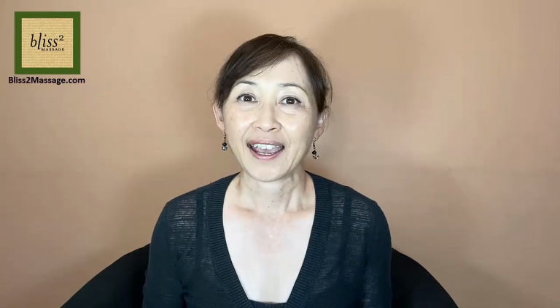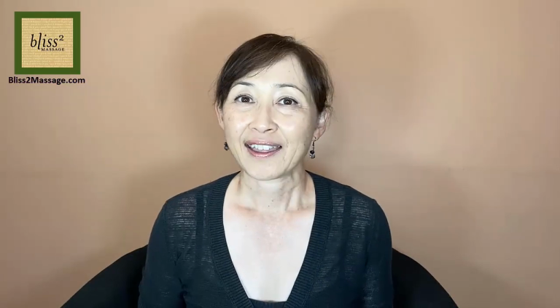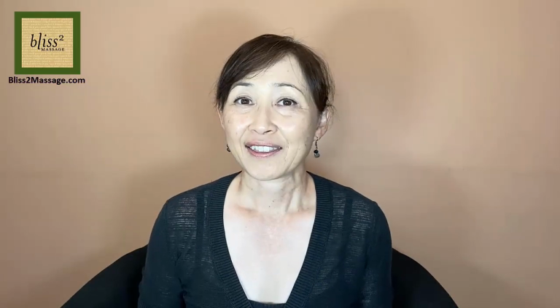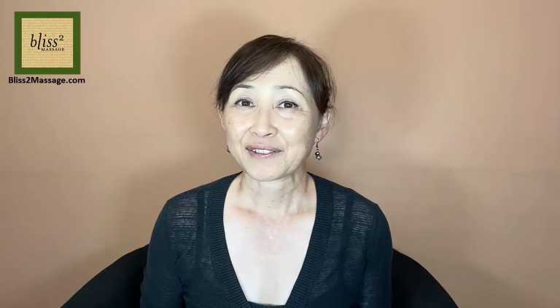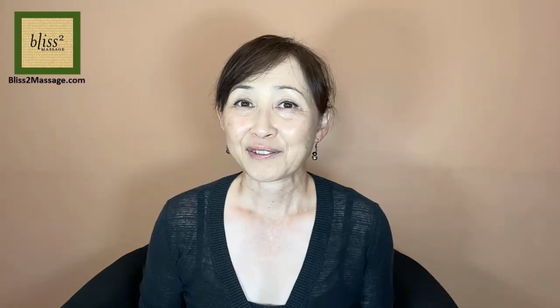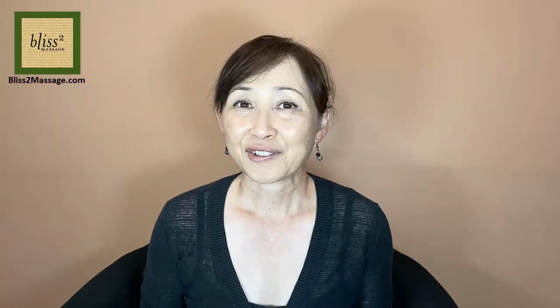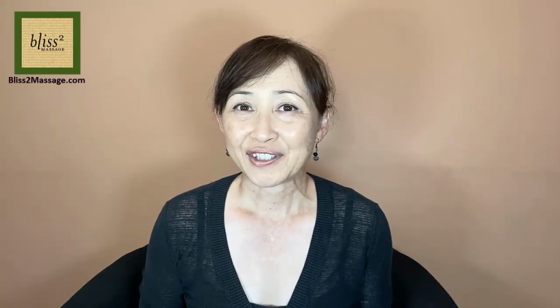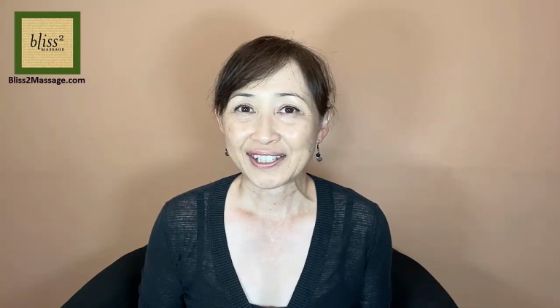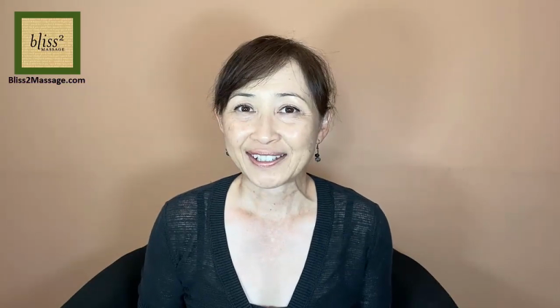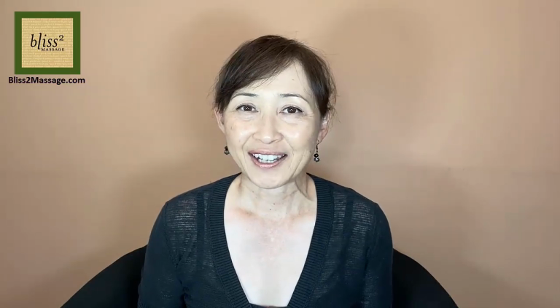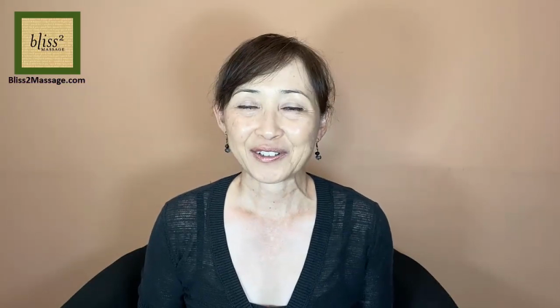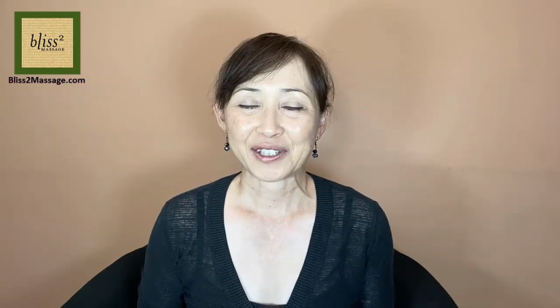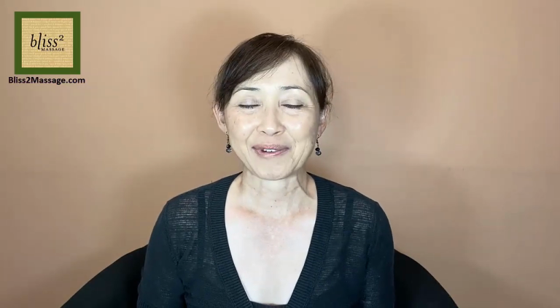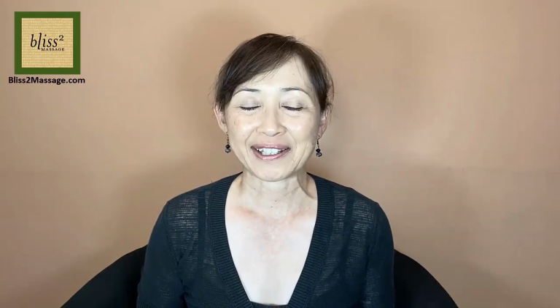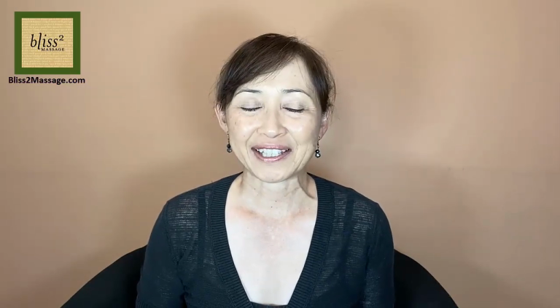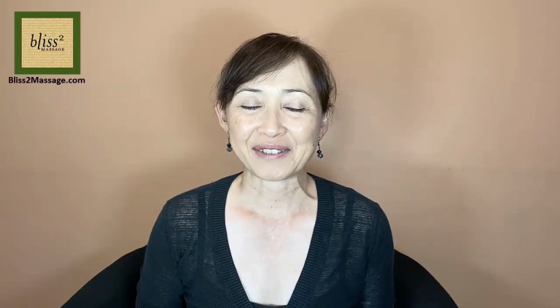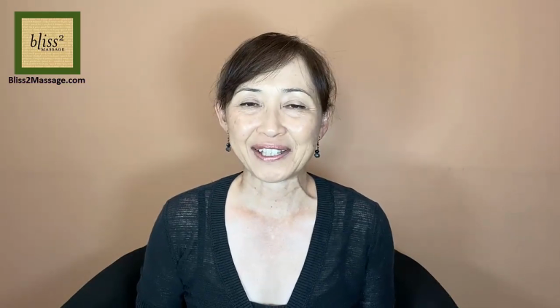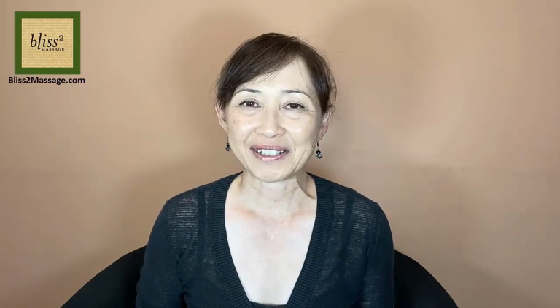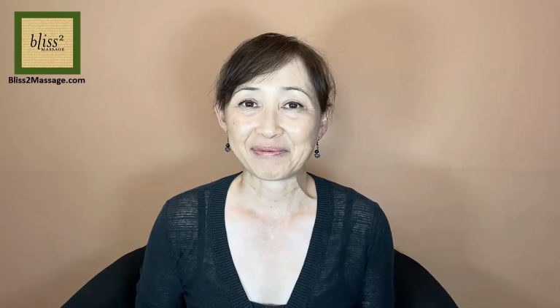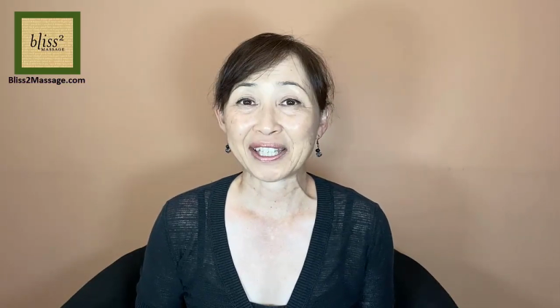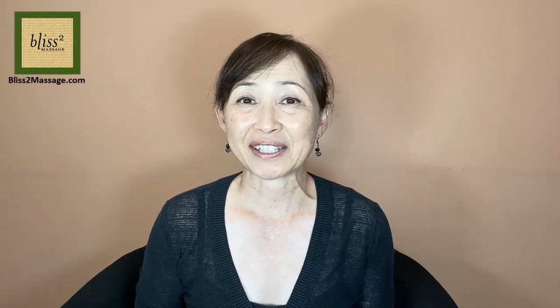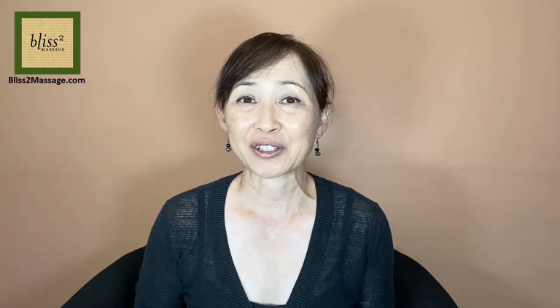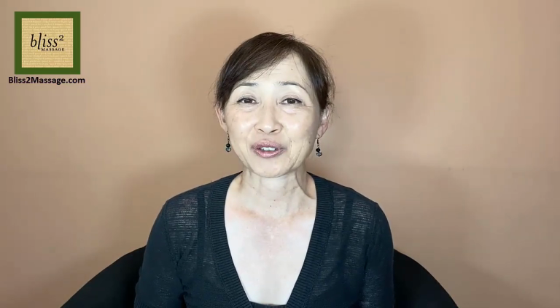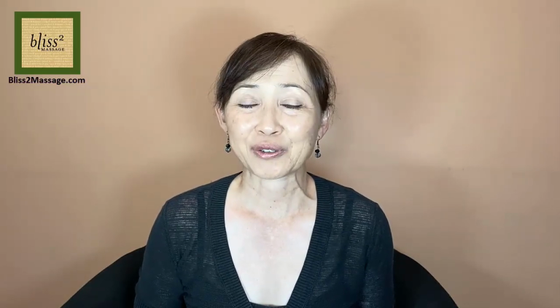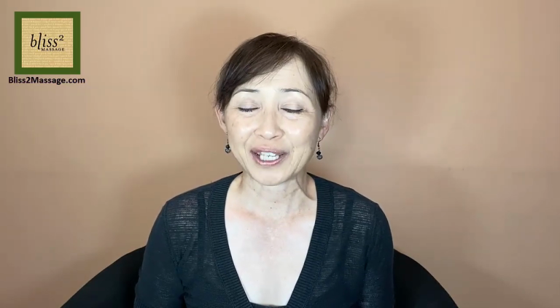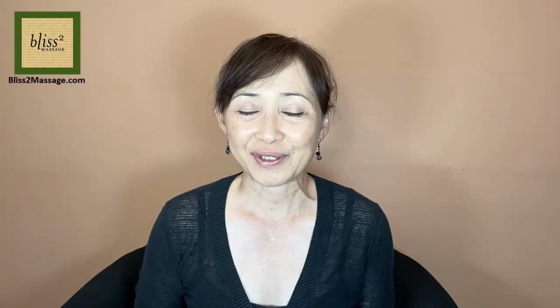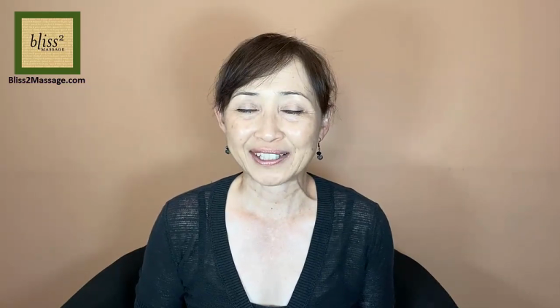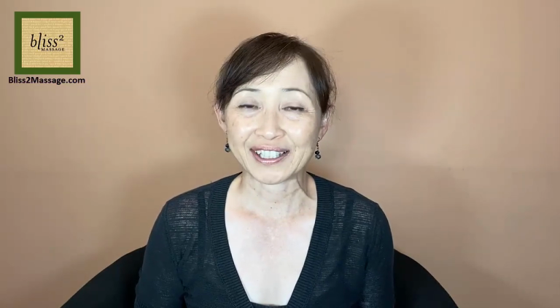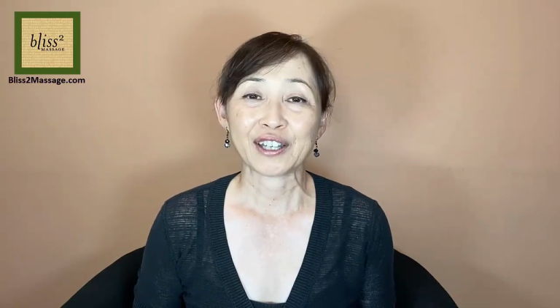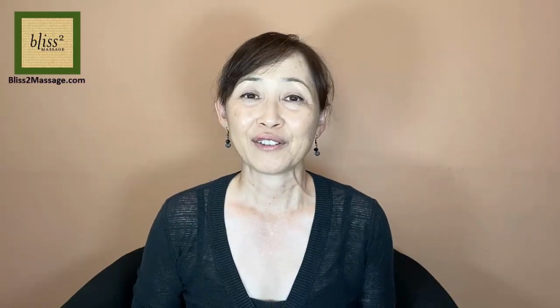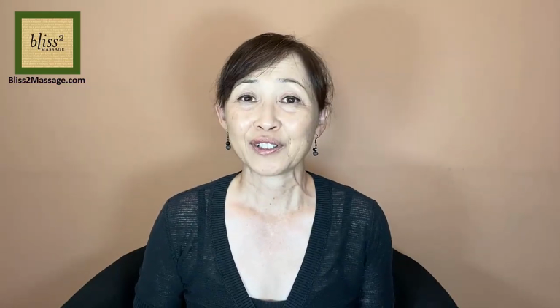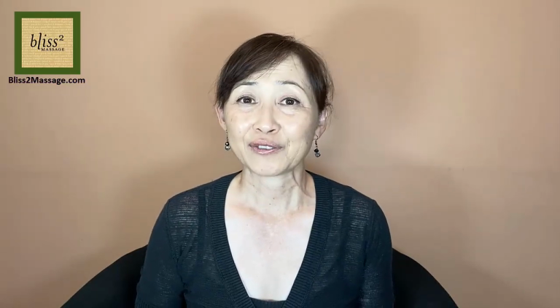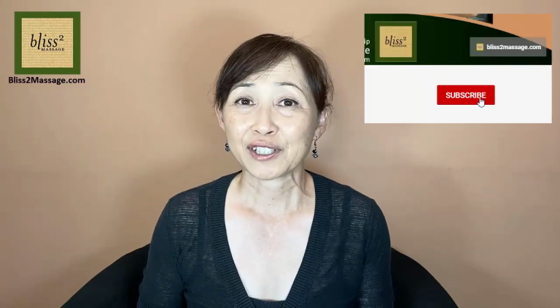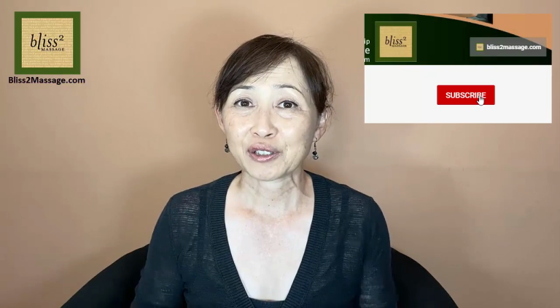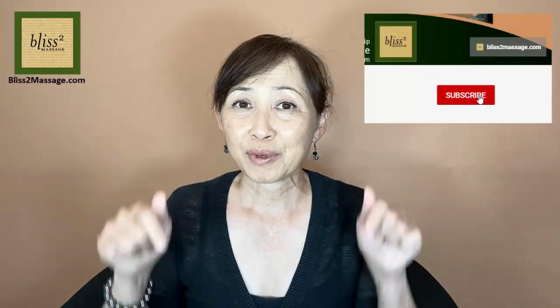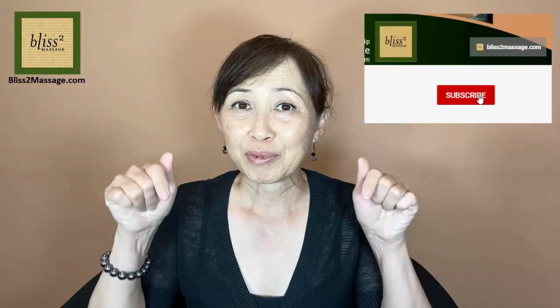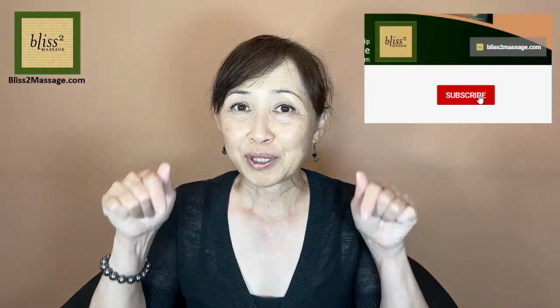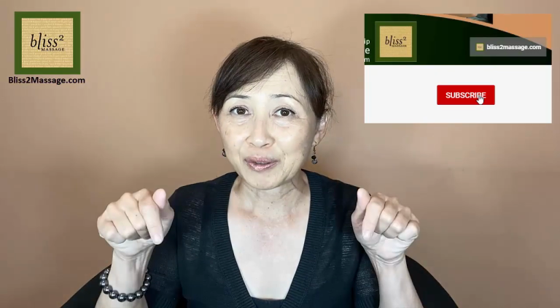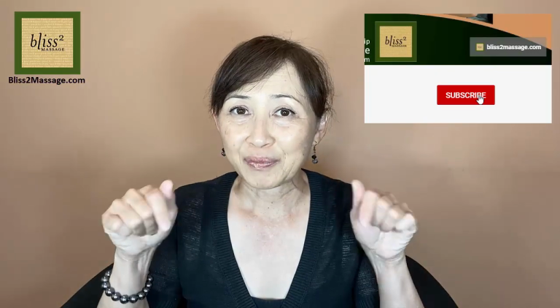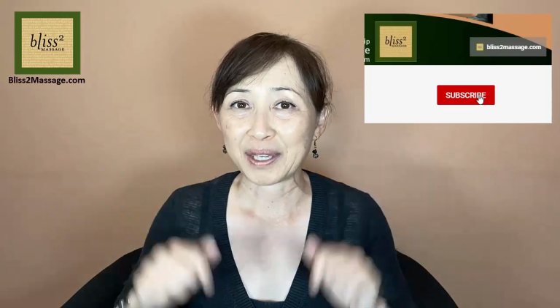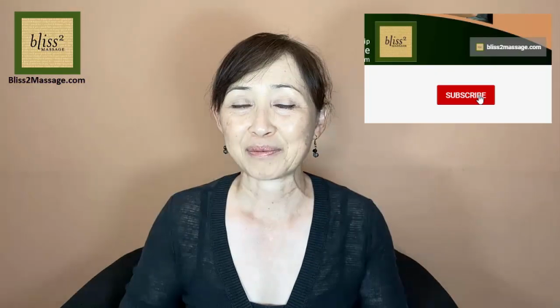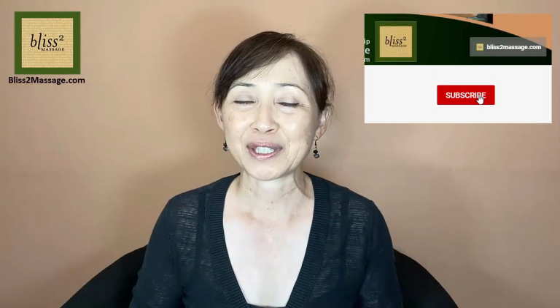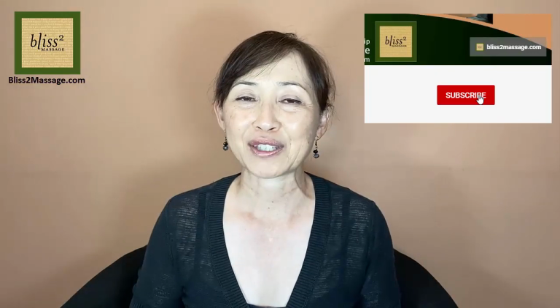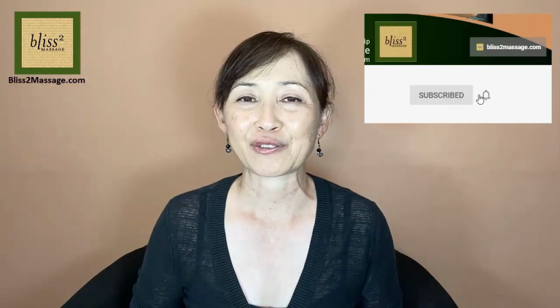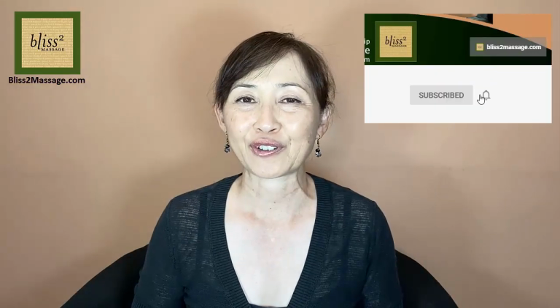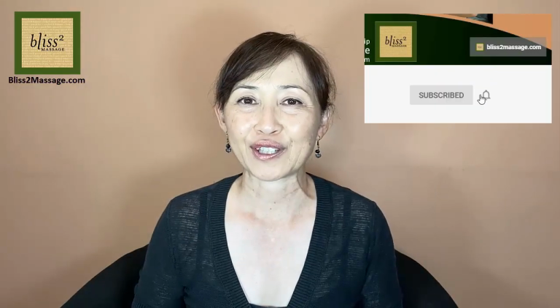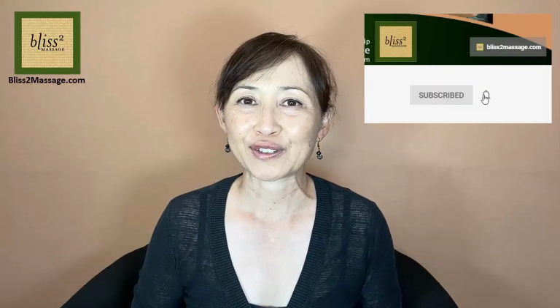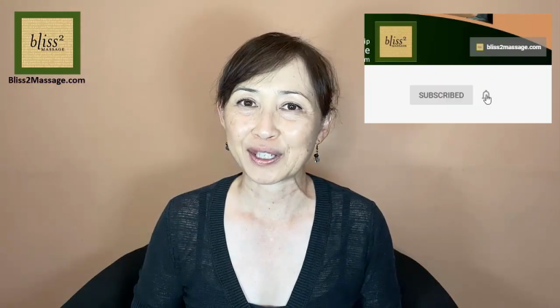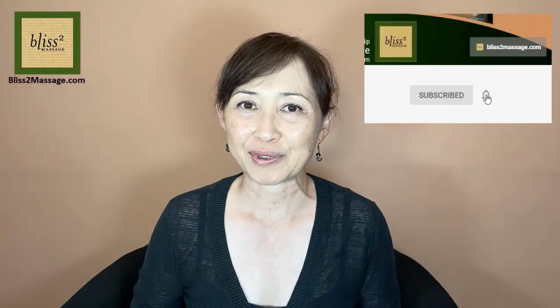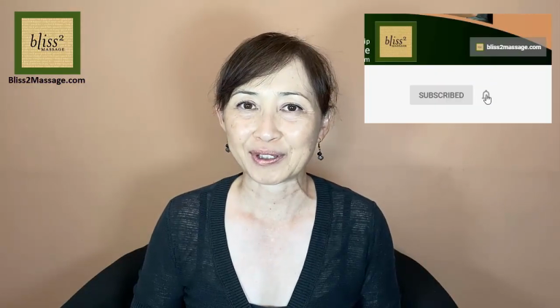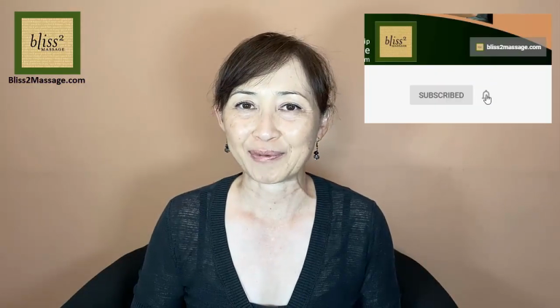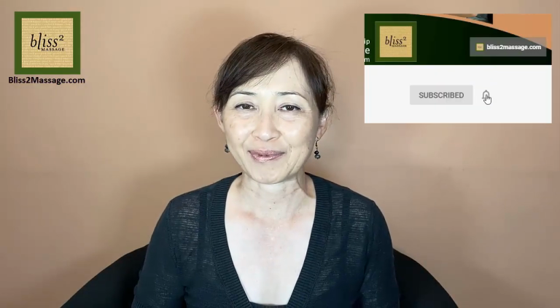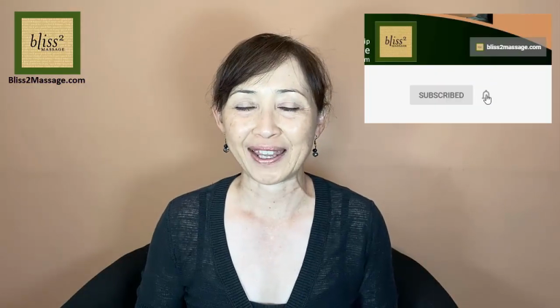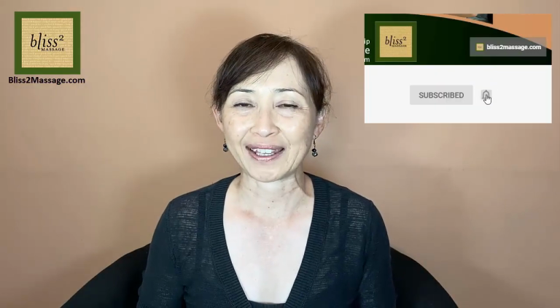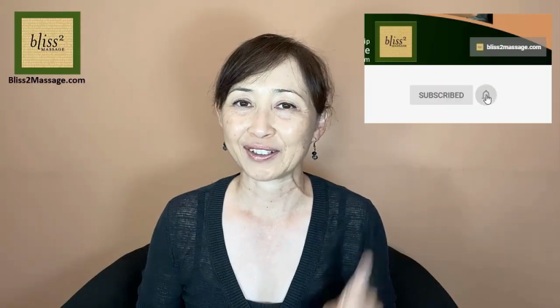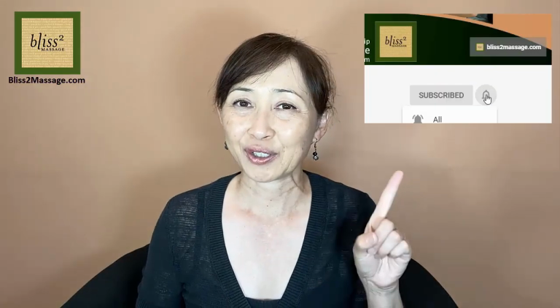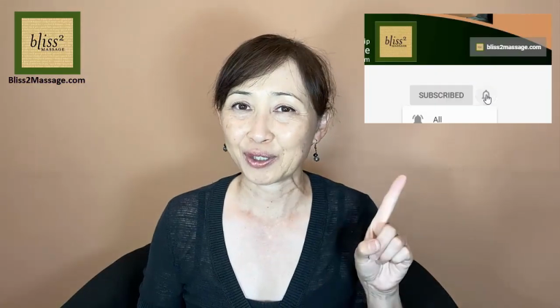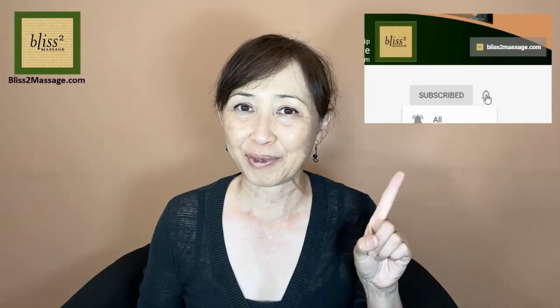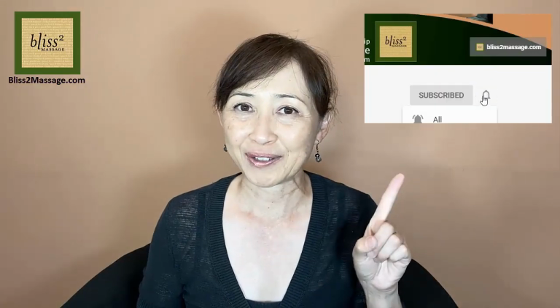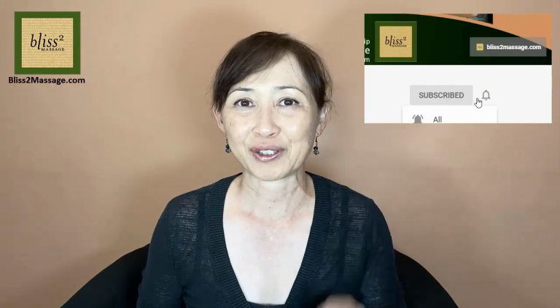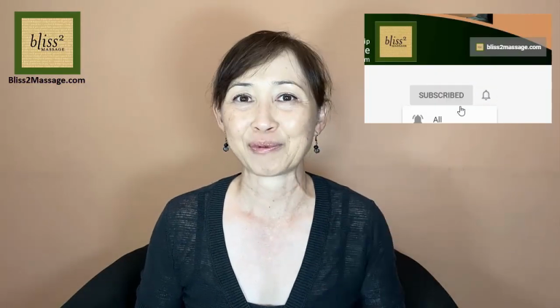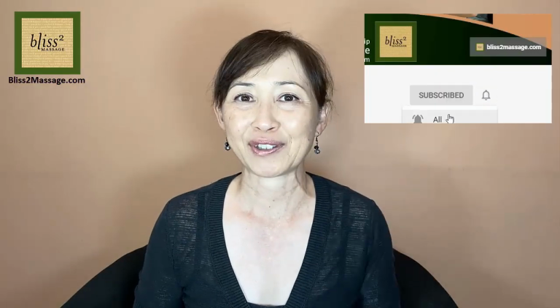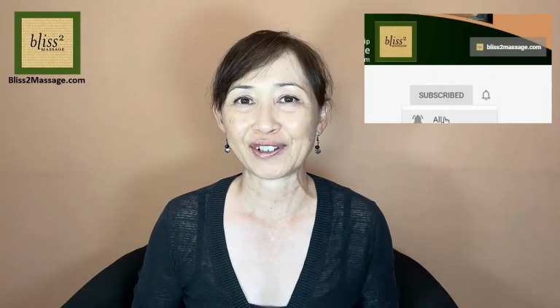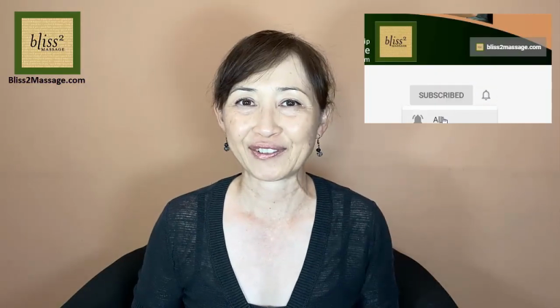Thanks for watching. I'll see you back next week. Make it a great week. Feel free to comment below and please don't forget to subscribe and click on the bell to be notified when my video is up and out.